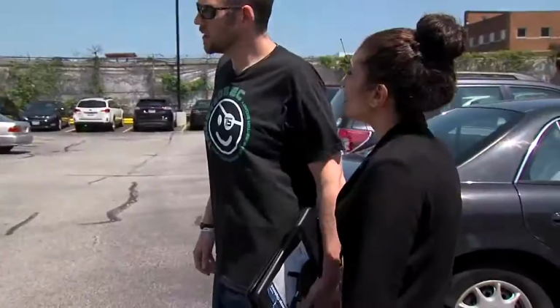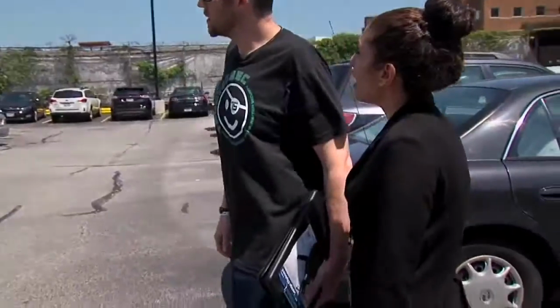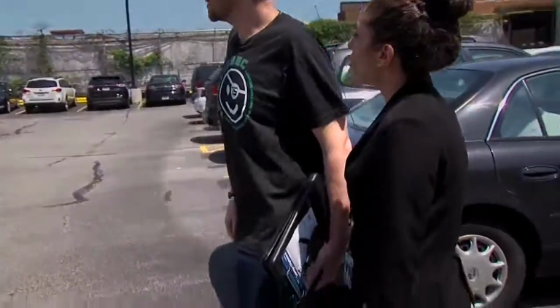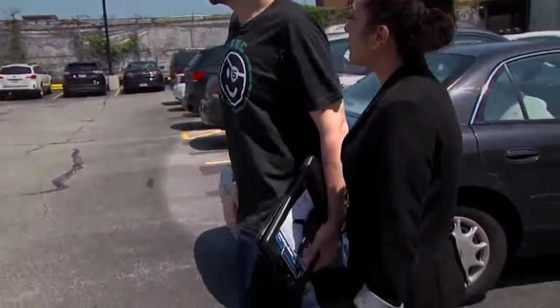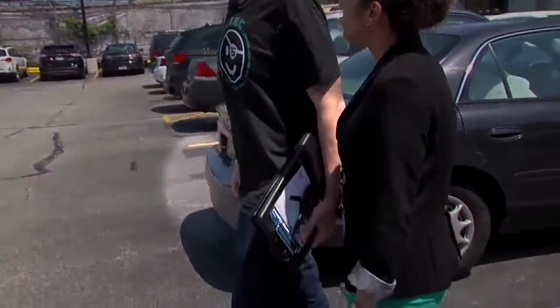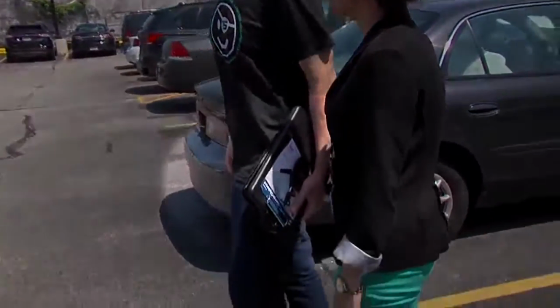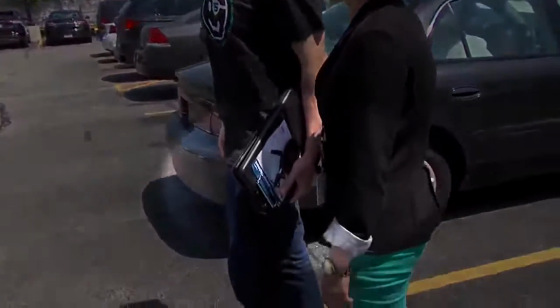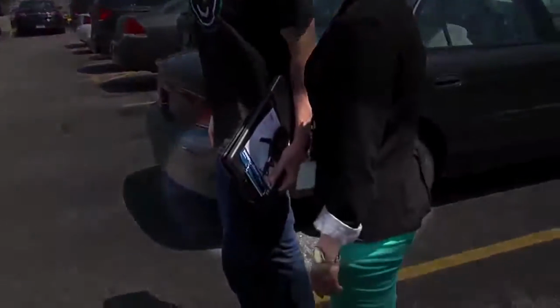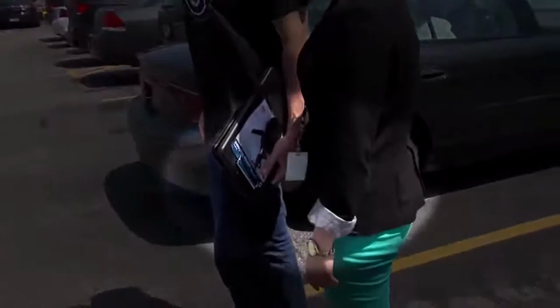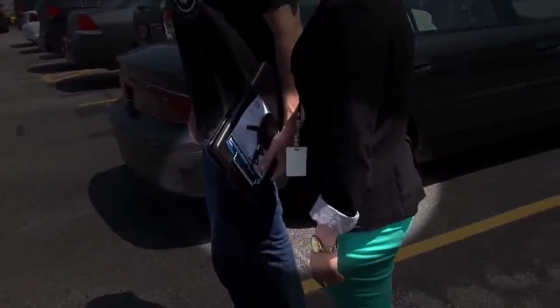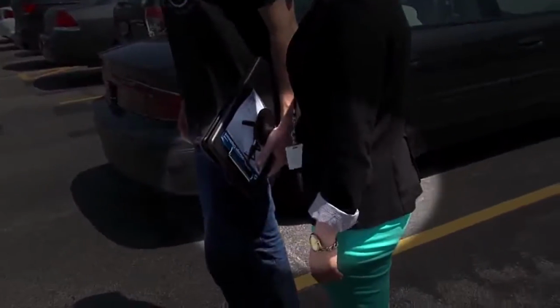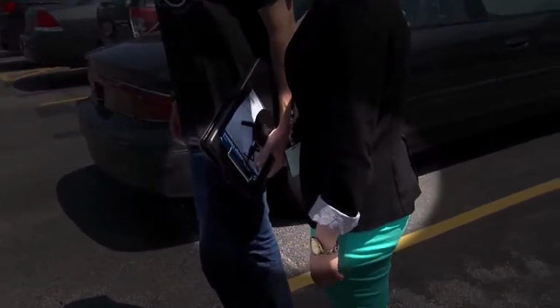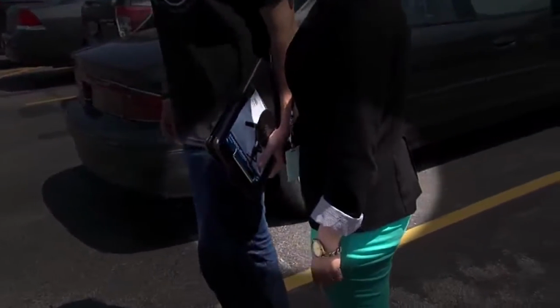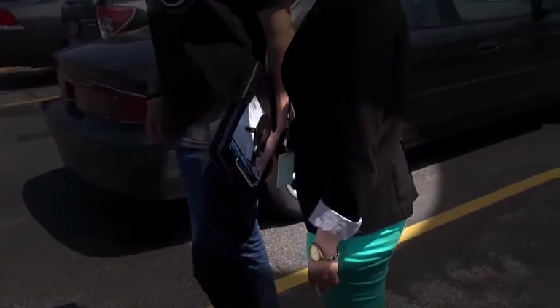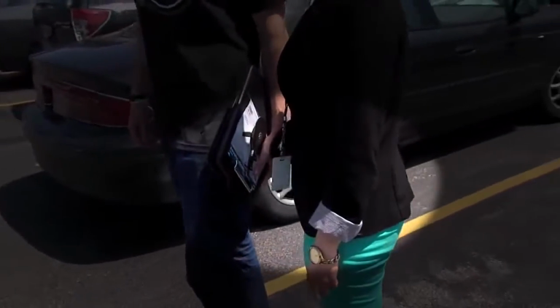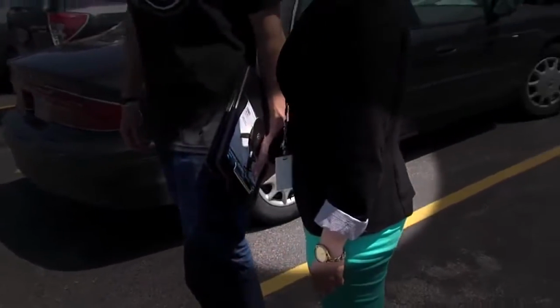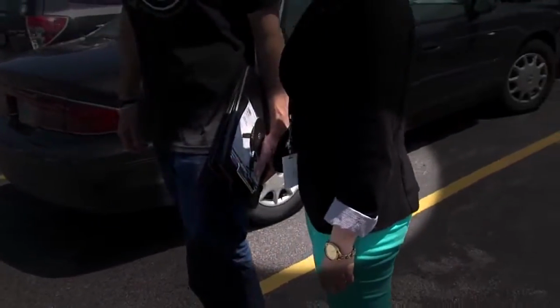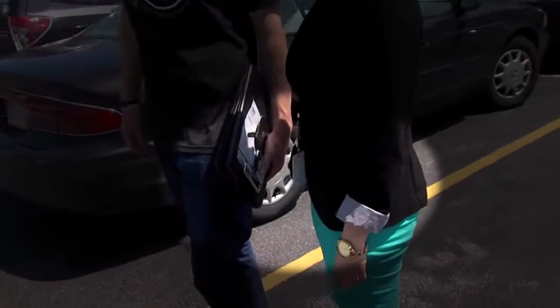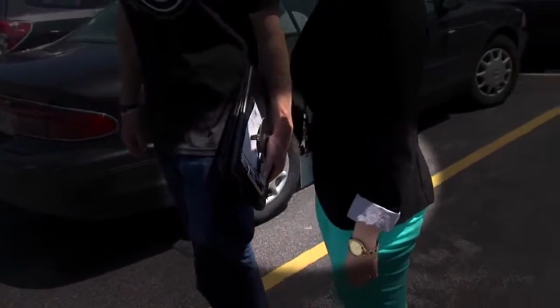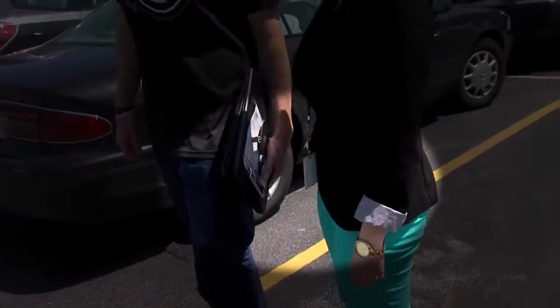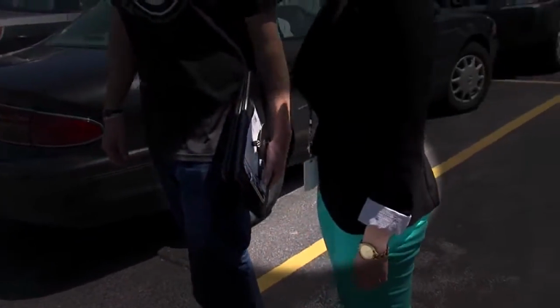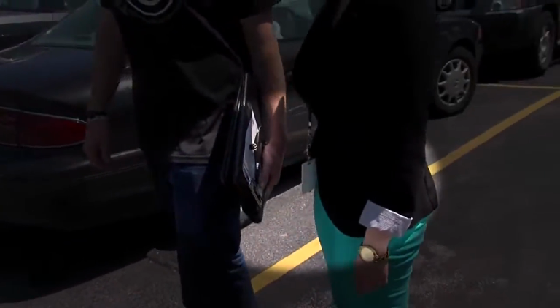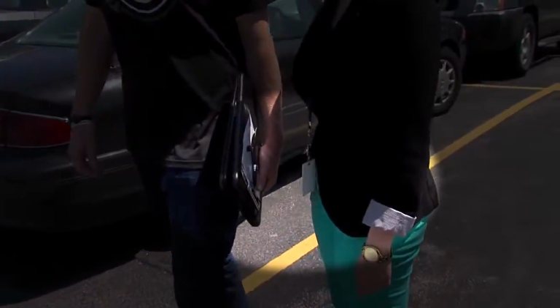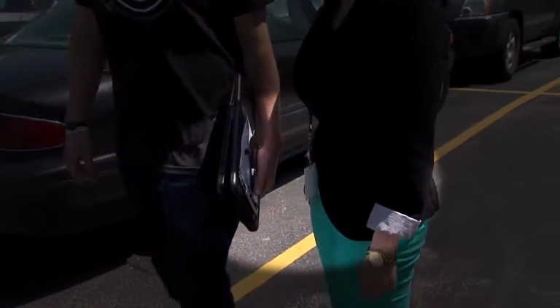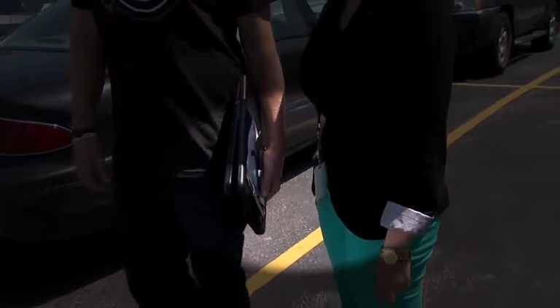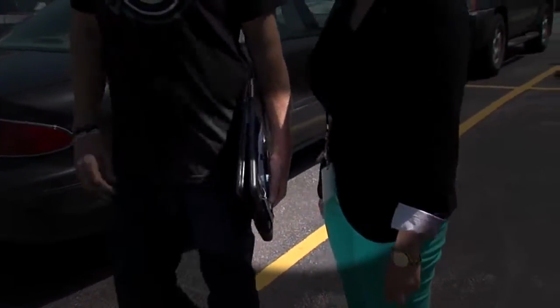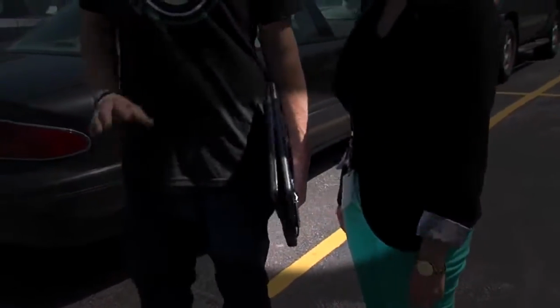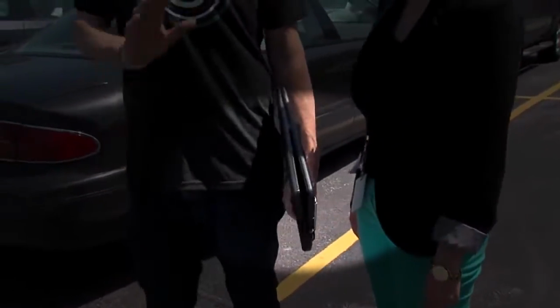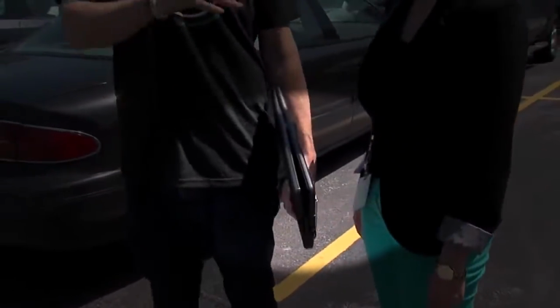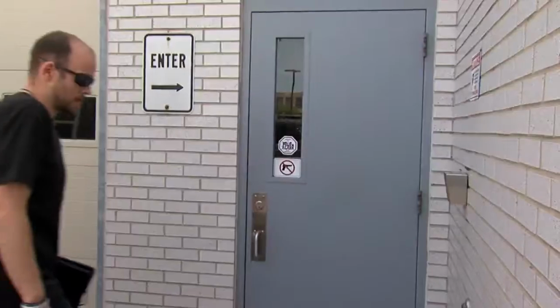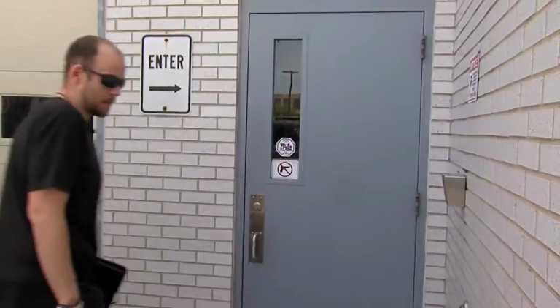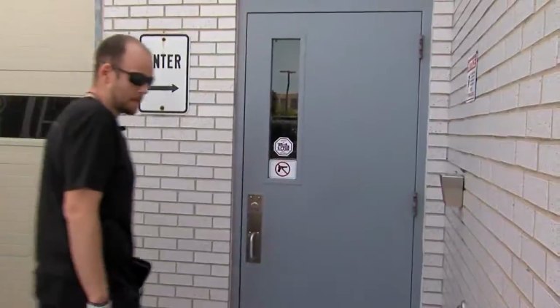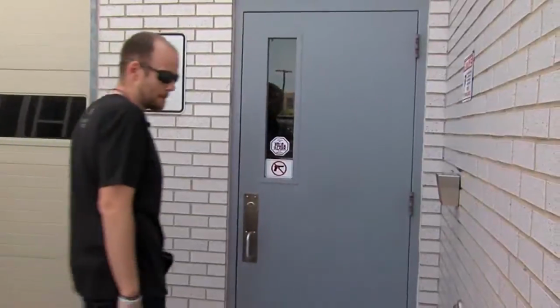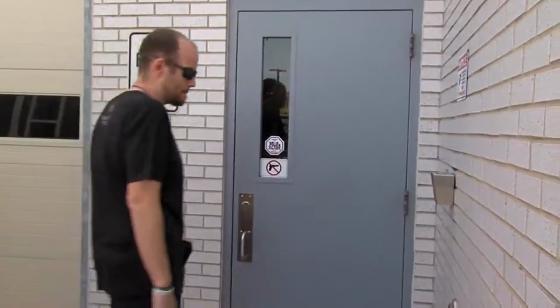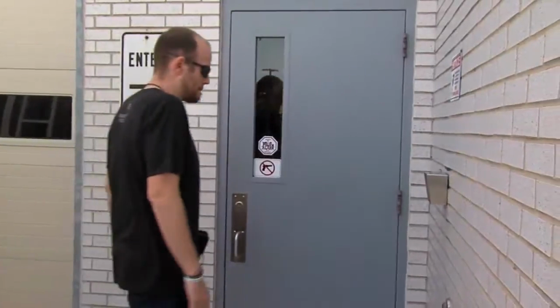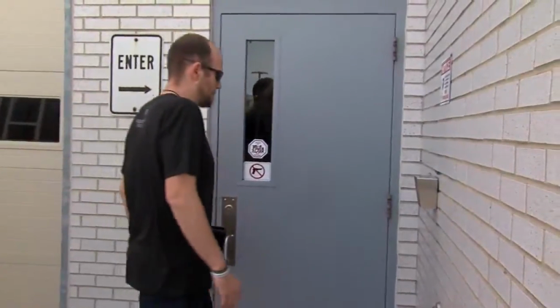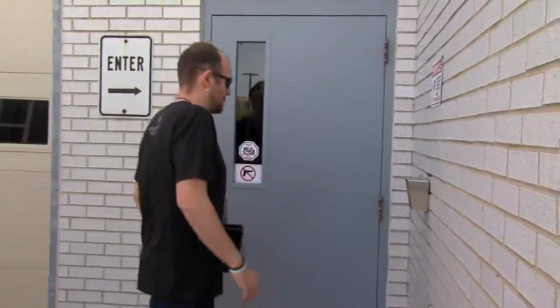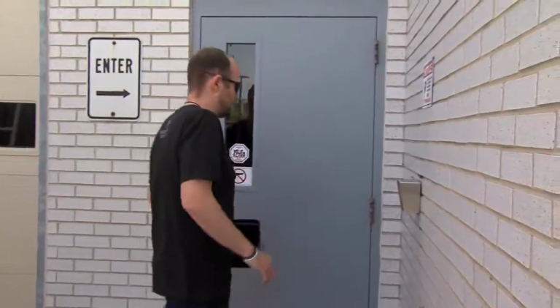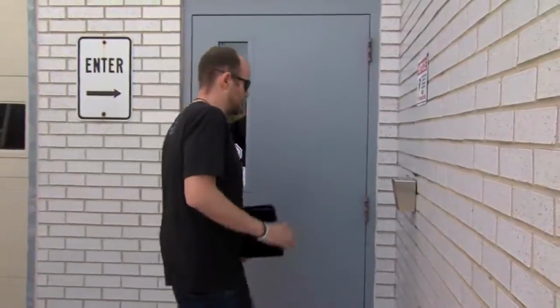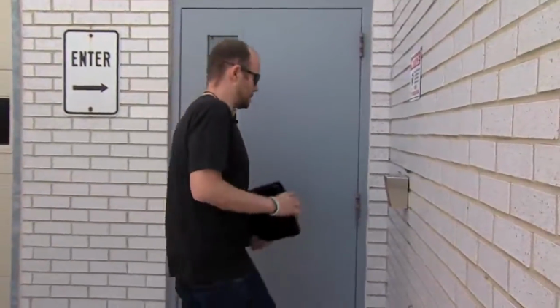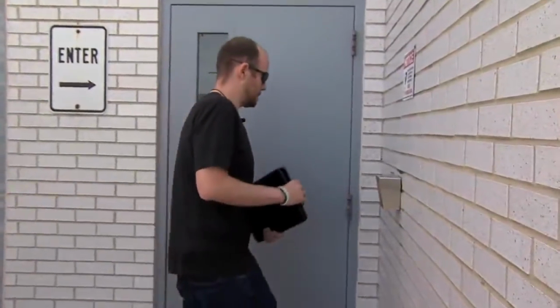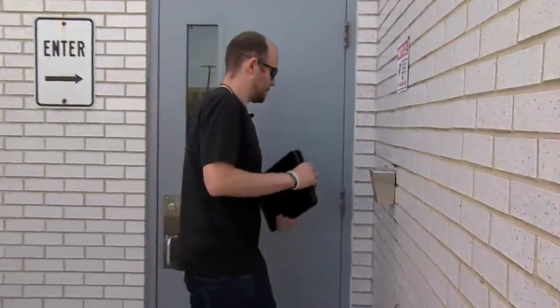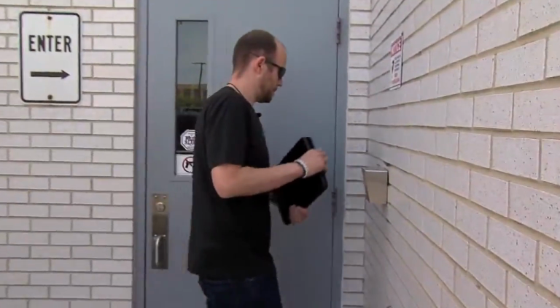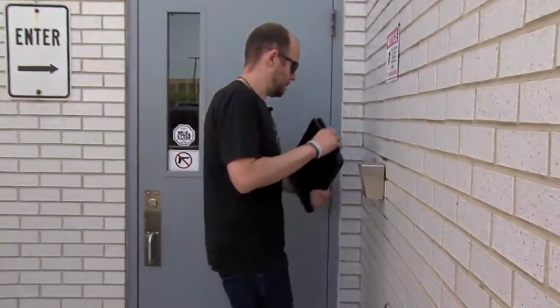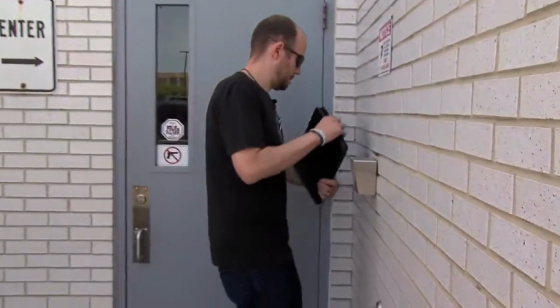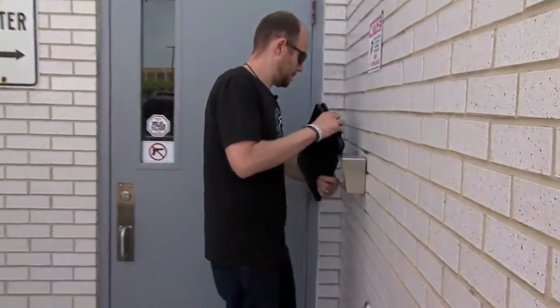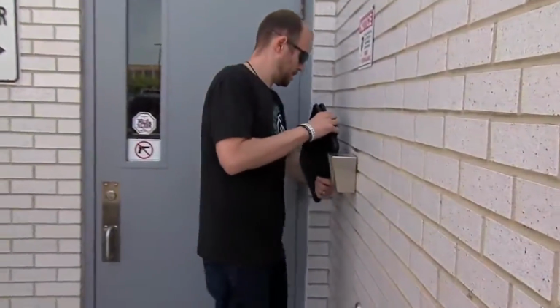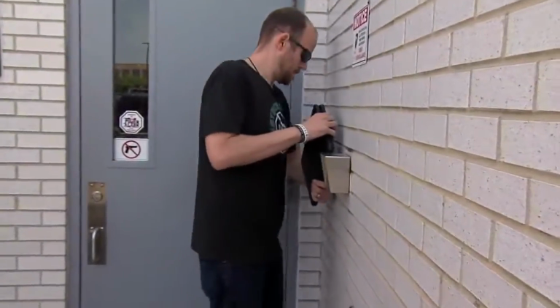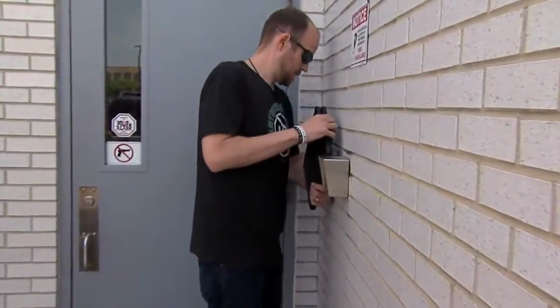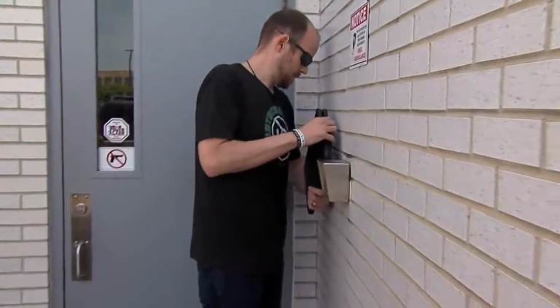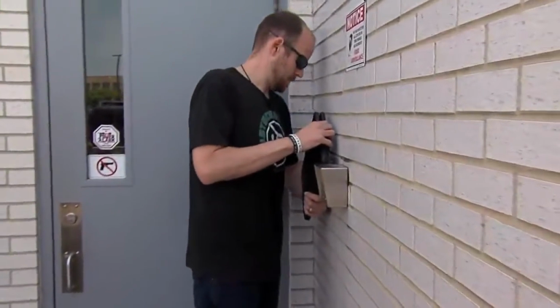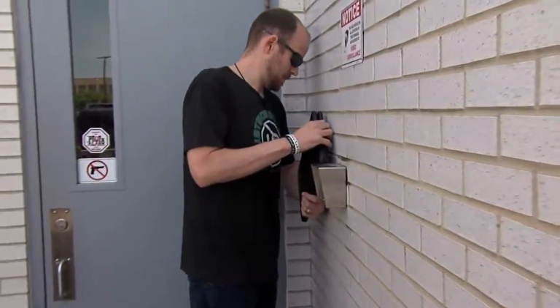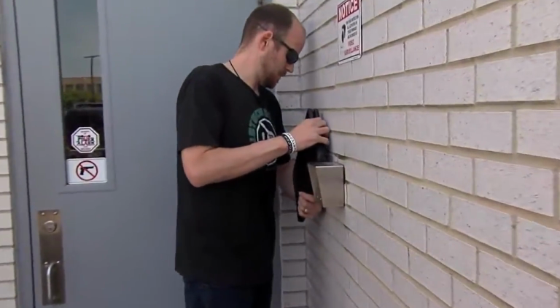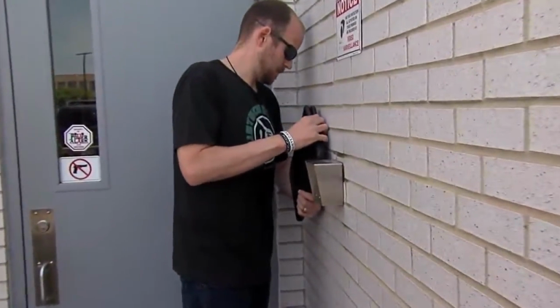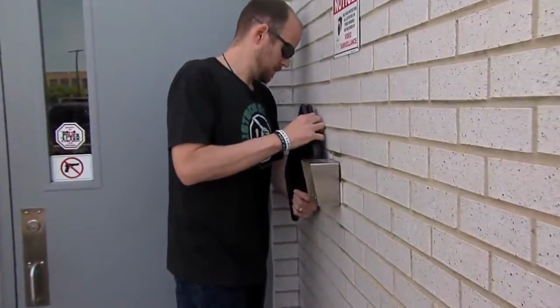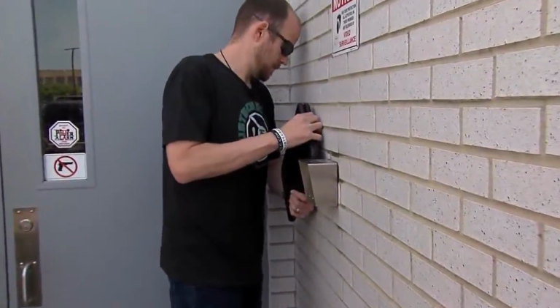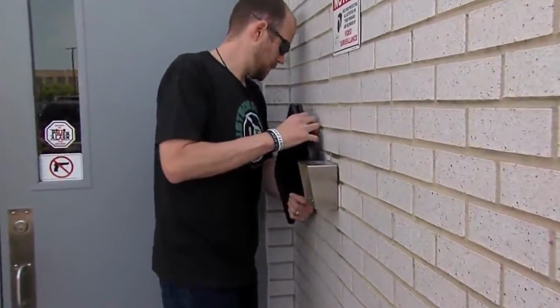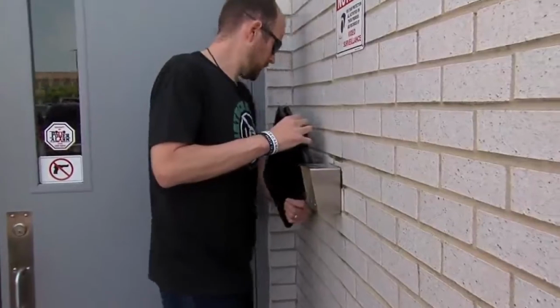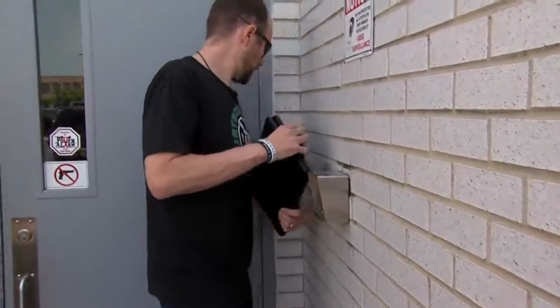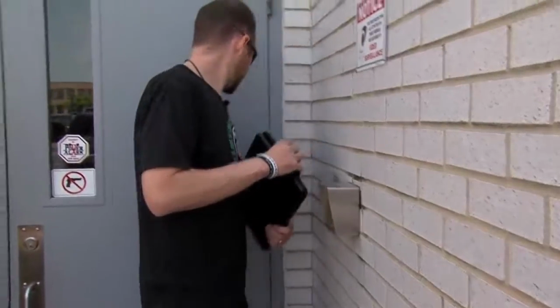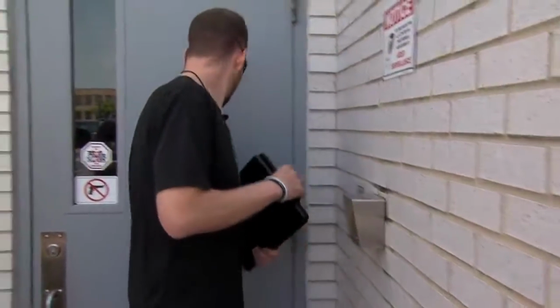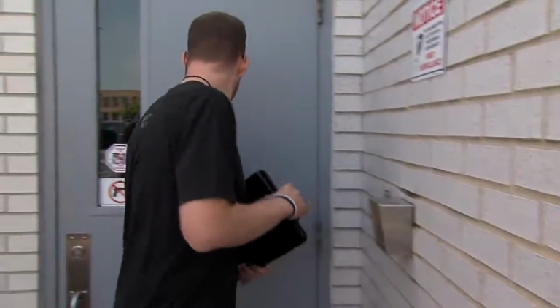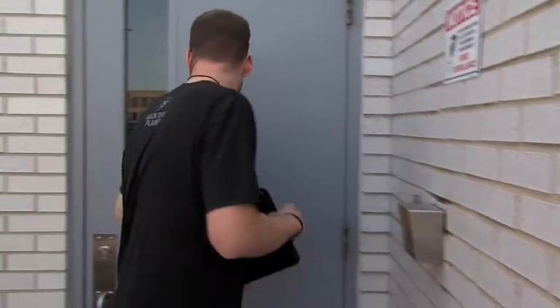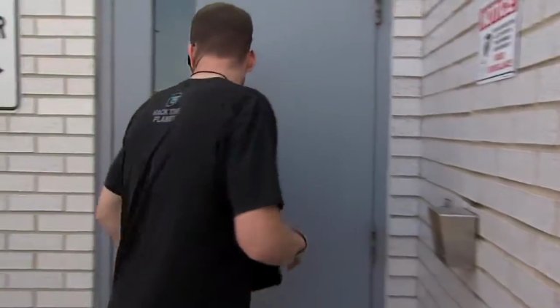Watch again and look for the clipboard. Next, he makes a beeline for the keypad, and he's in.